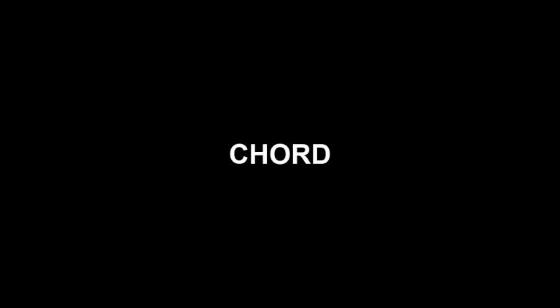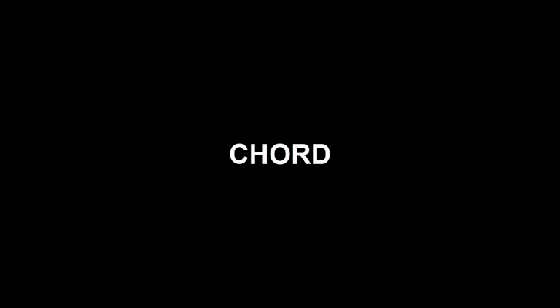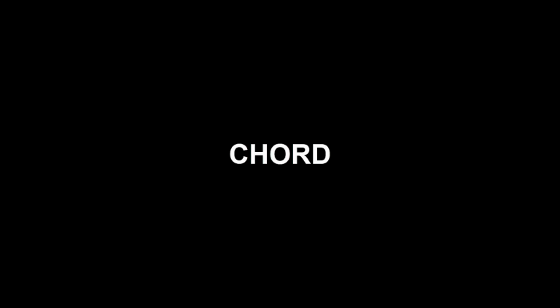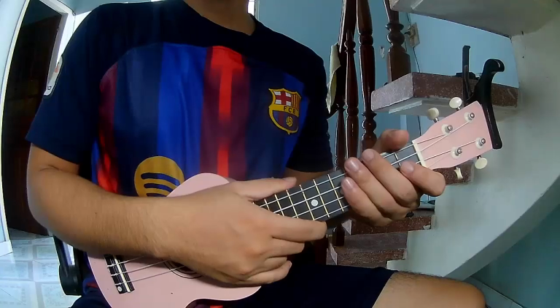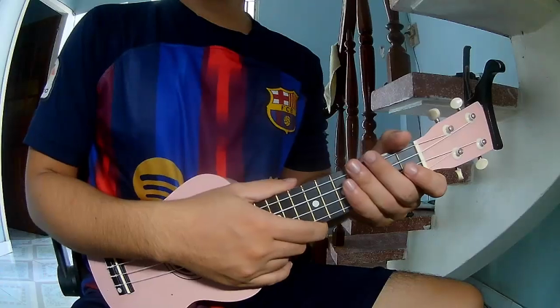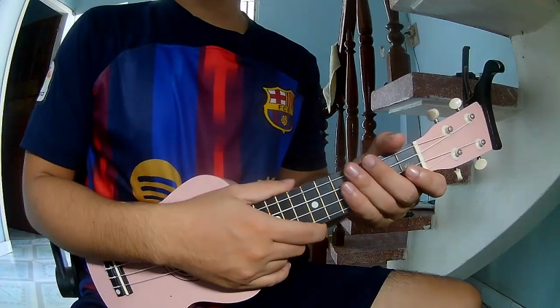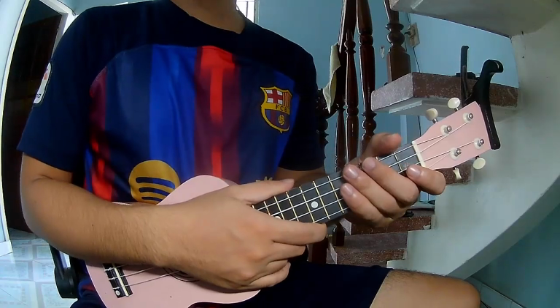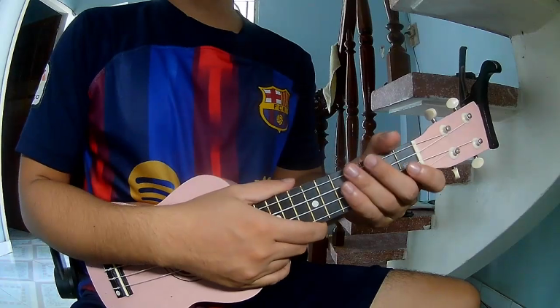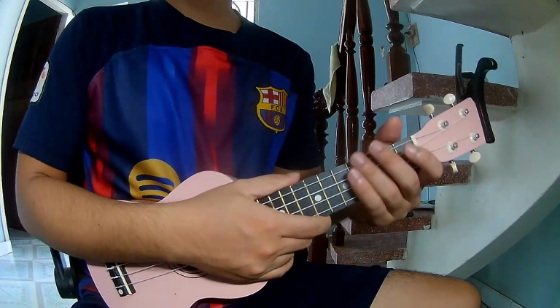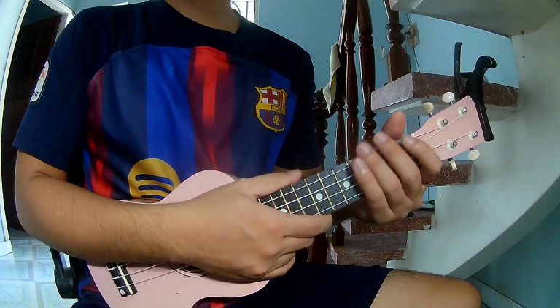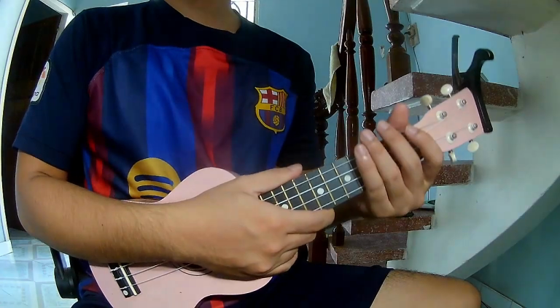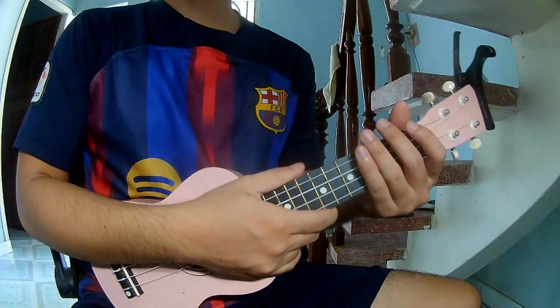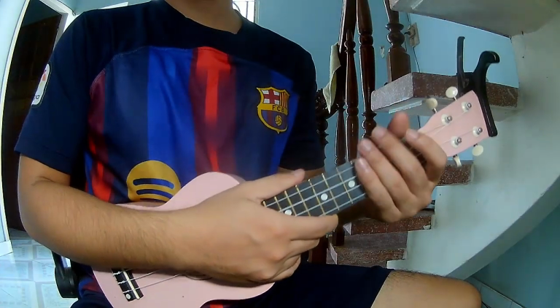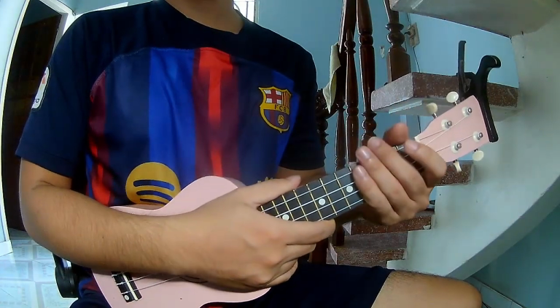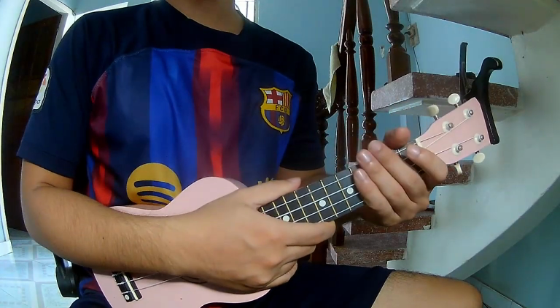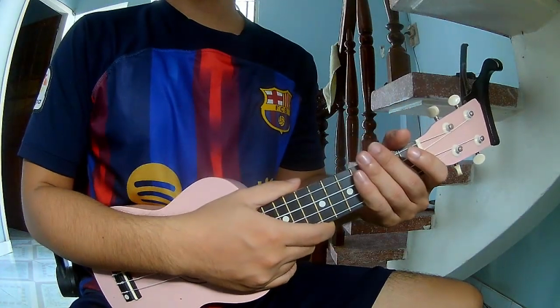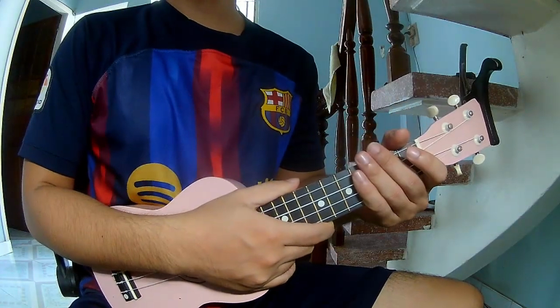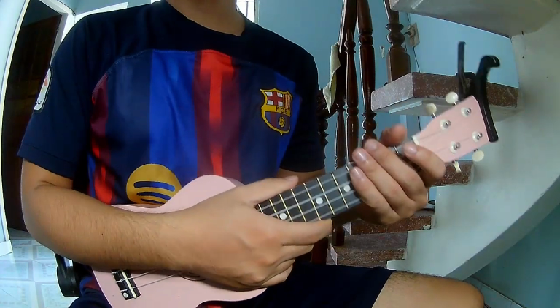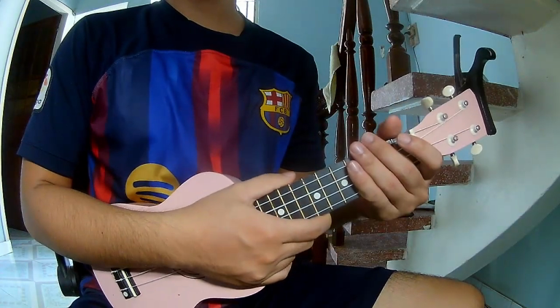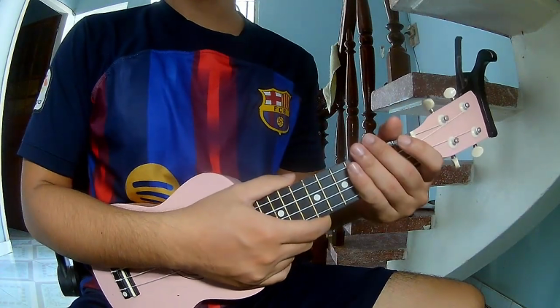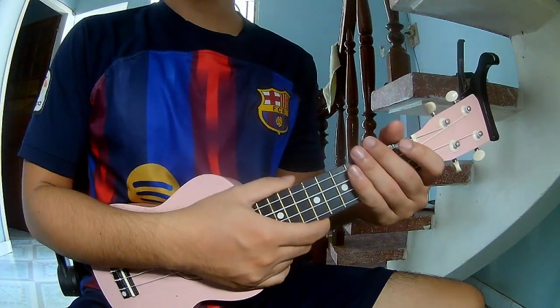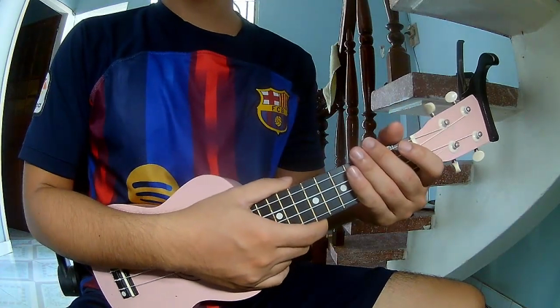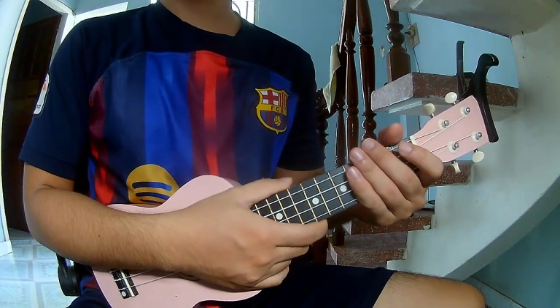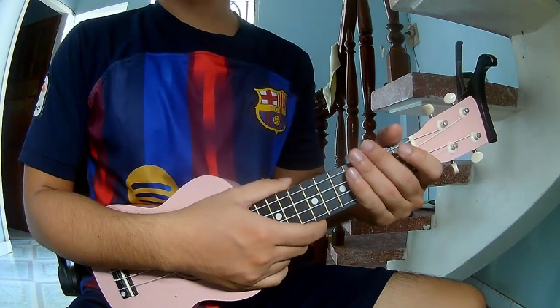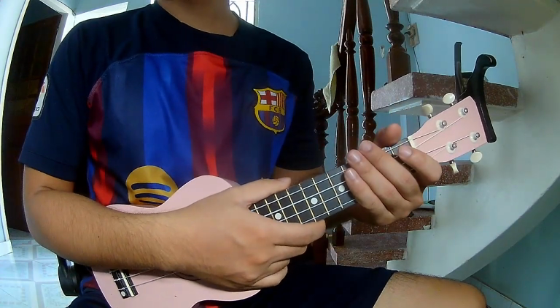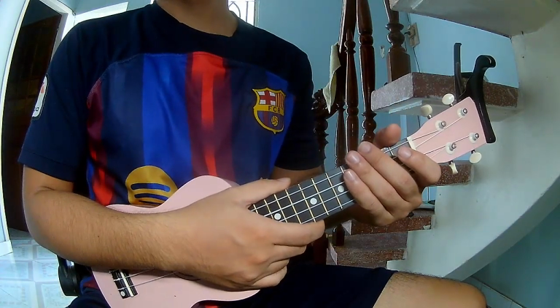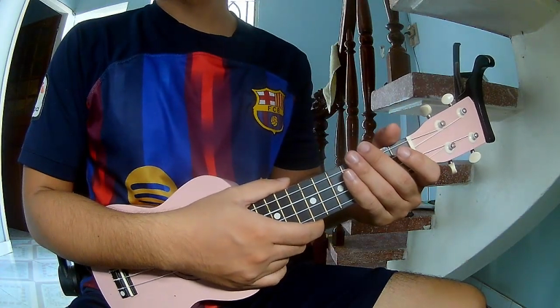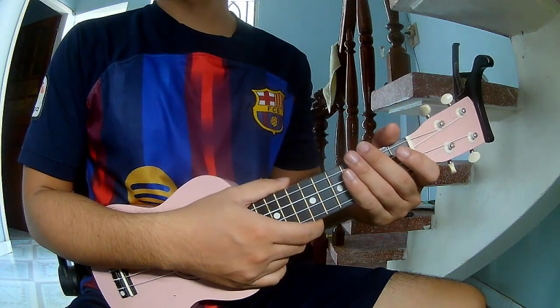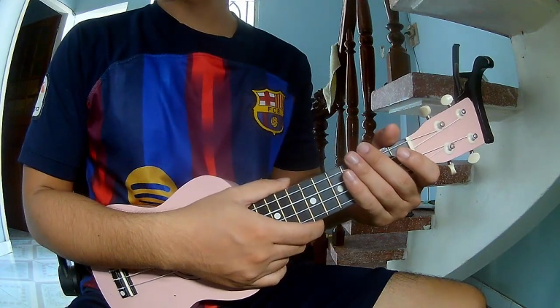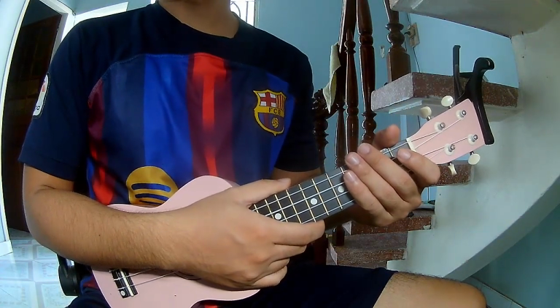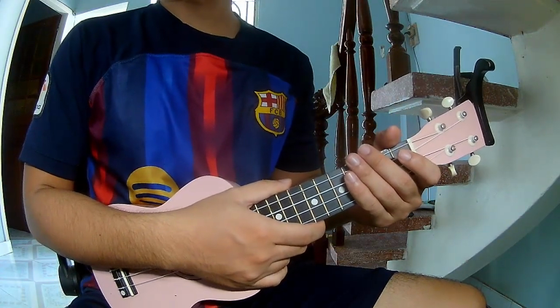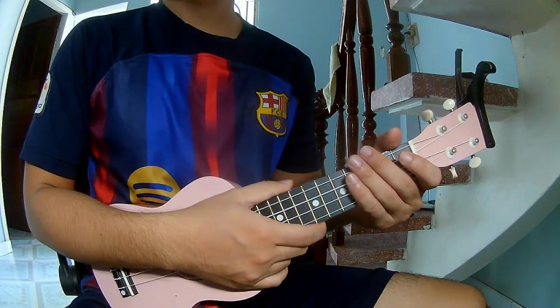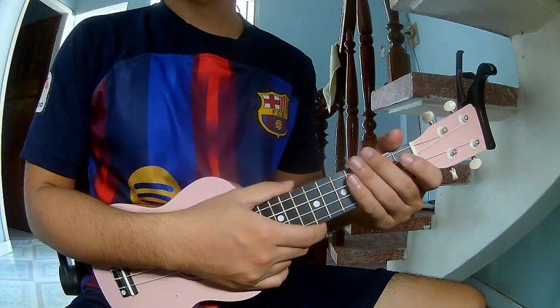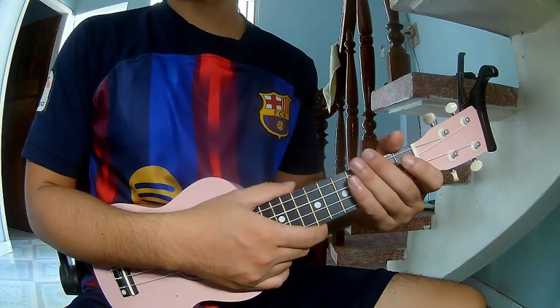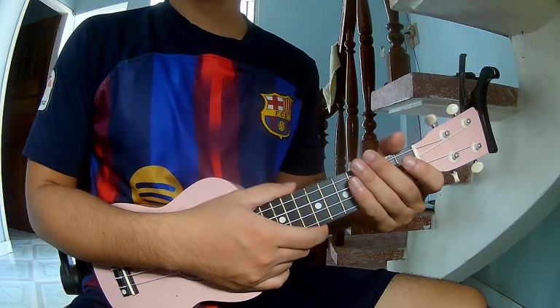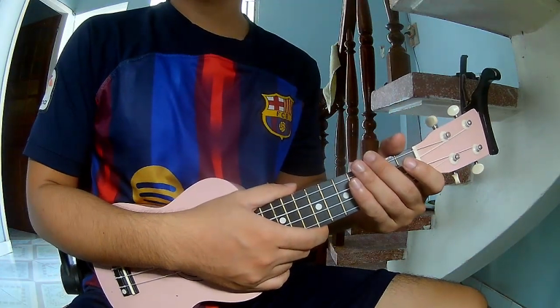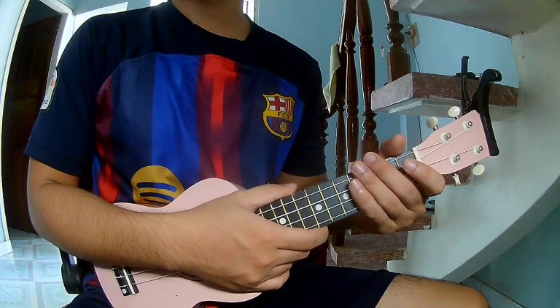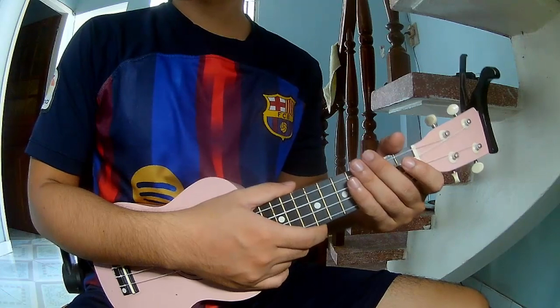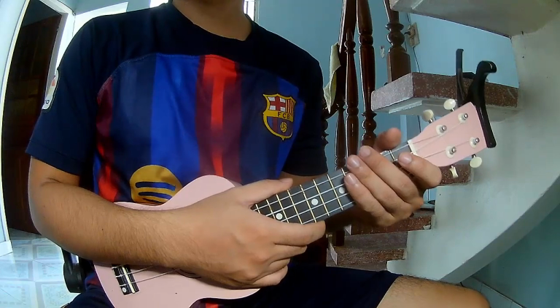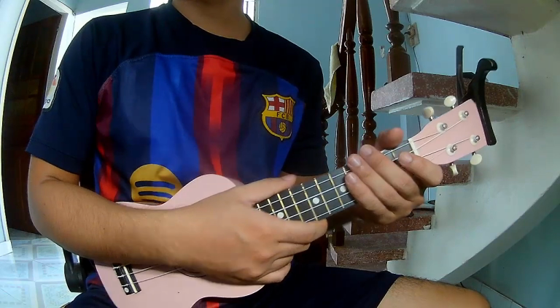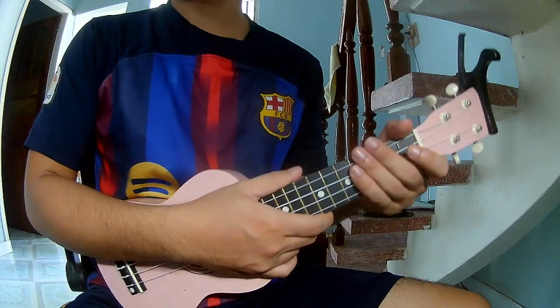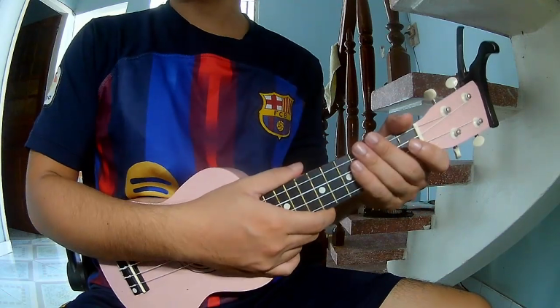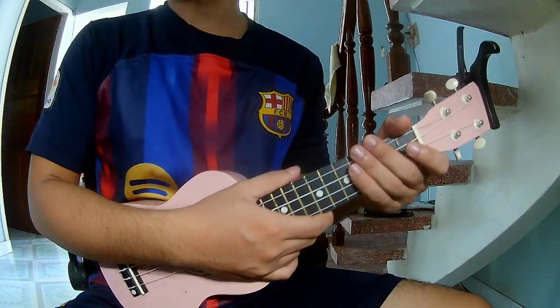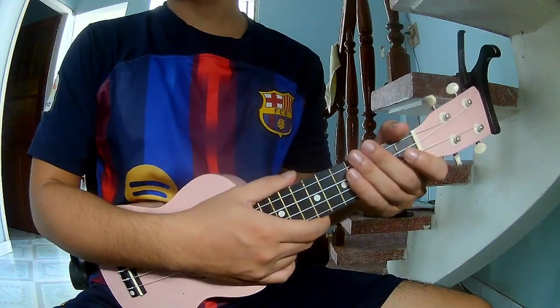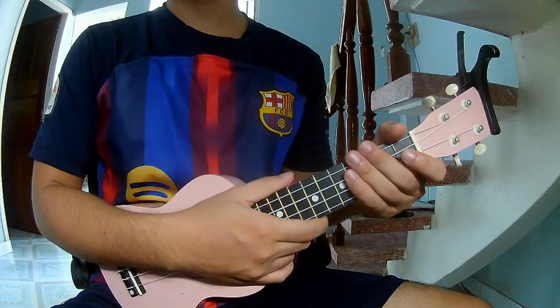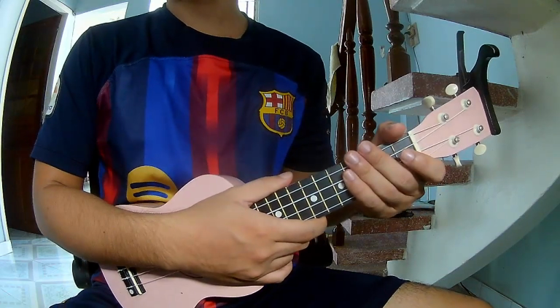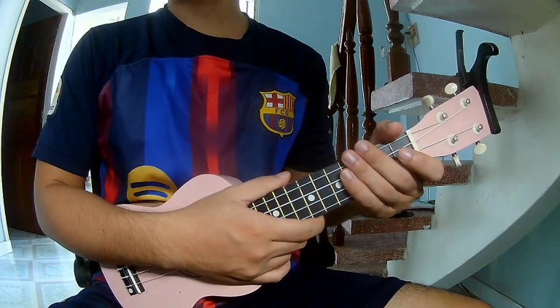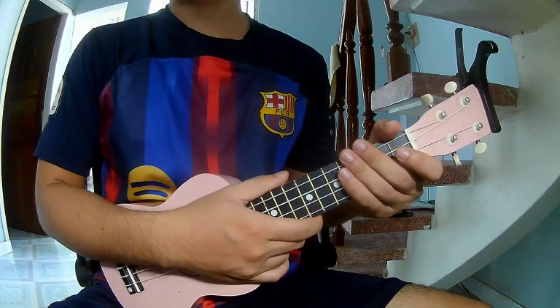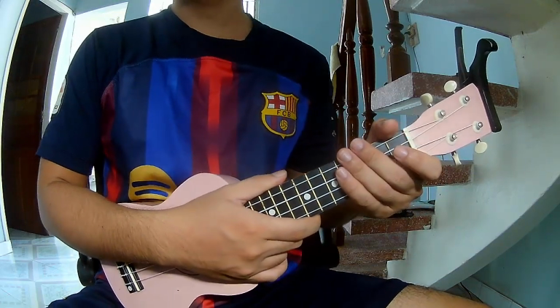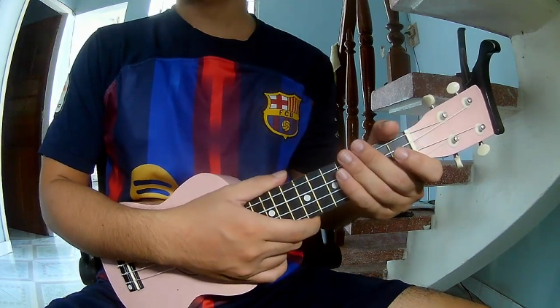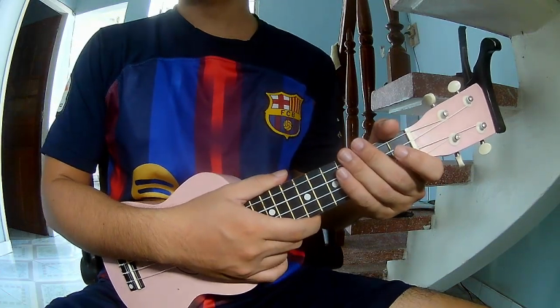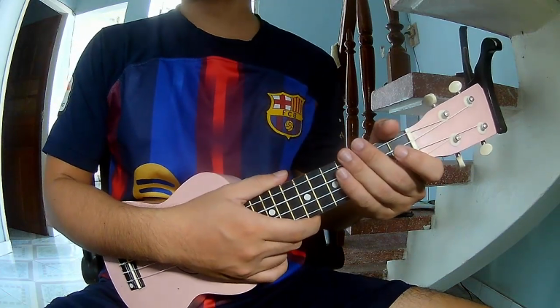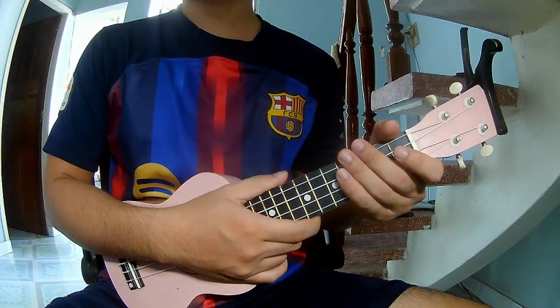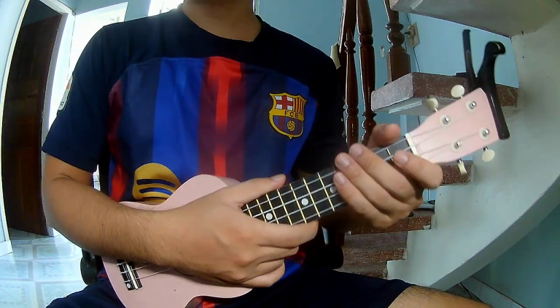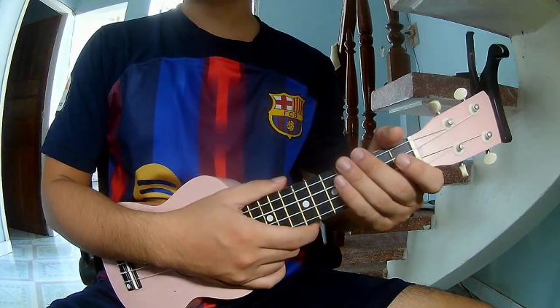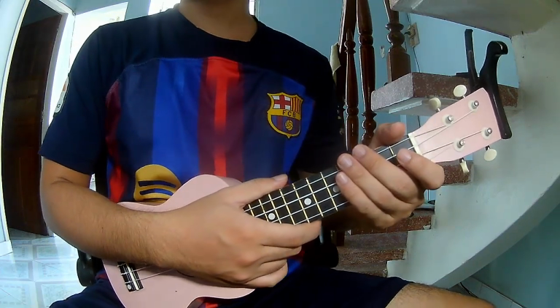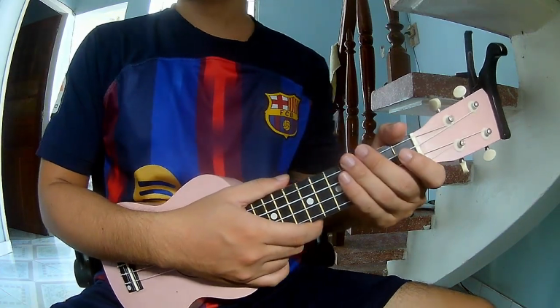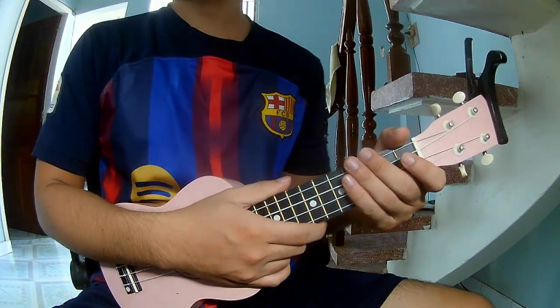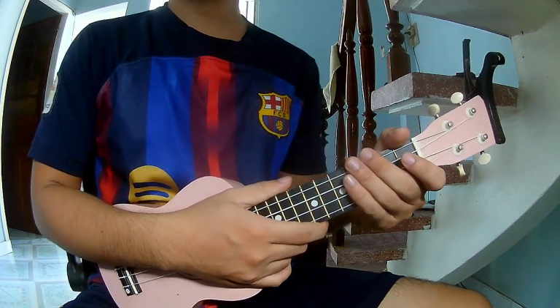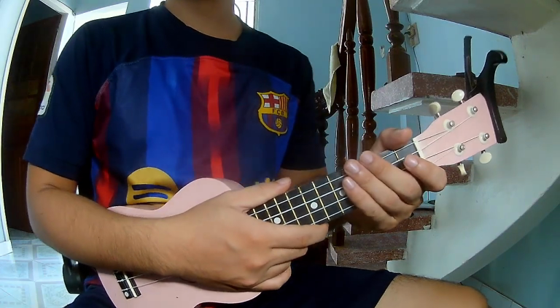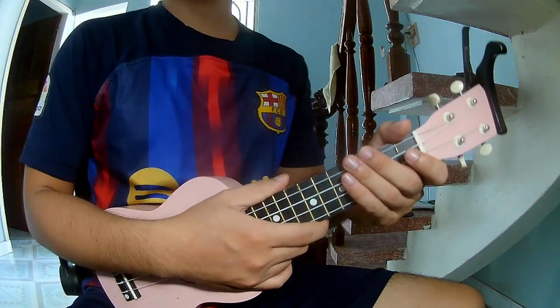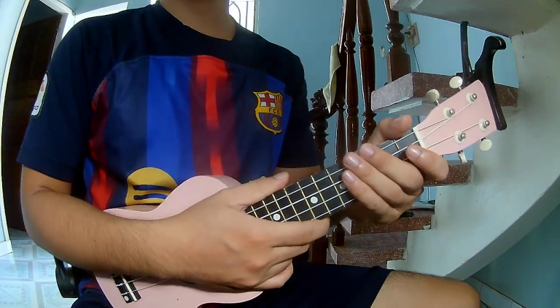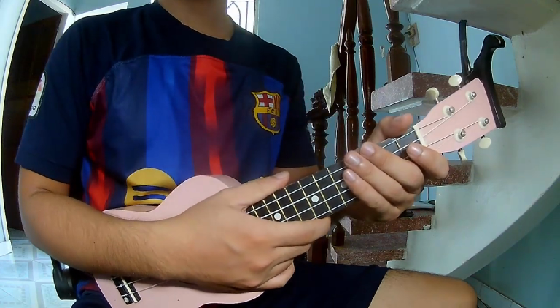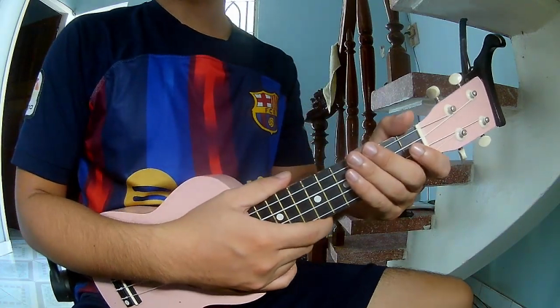Hi everyone, today we'll share how to play guitar — Bester Up by Alan Walker, Dutch Berlin and Vista.